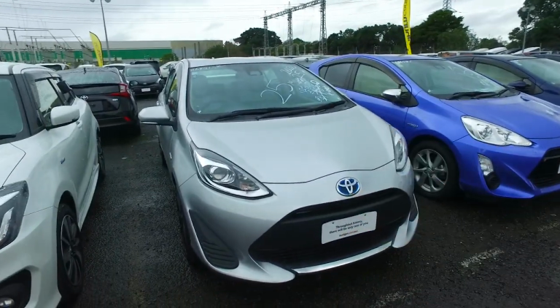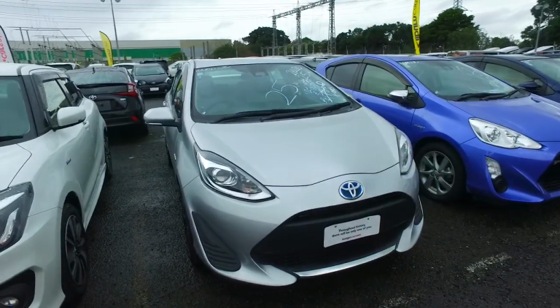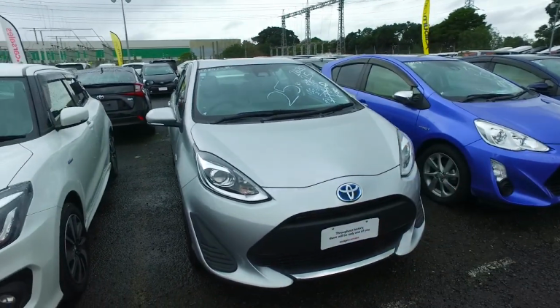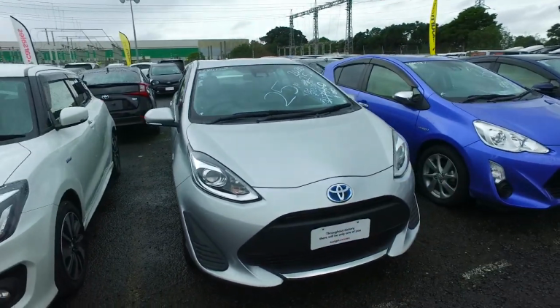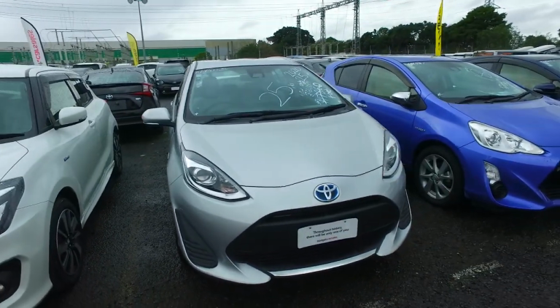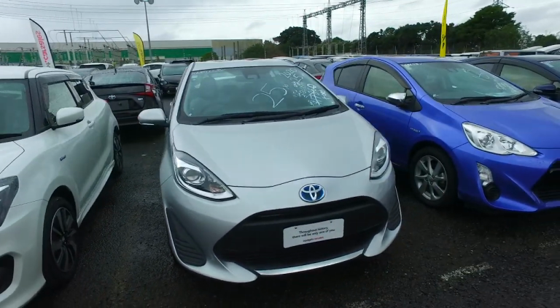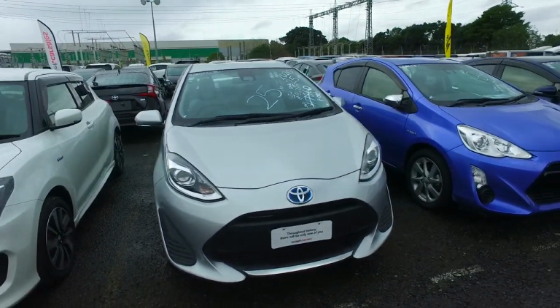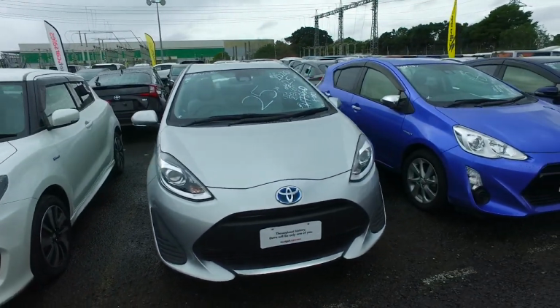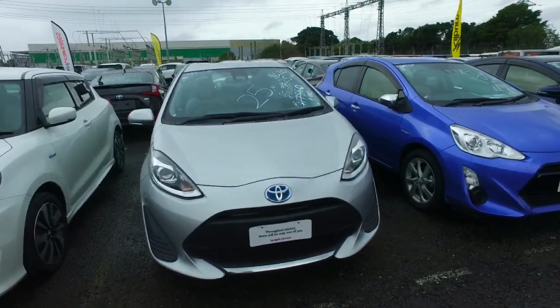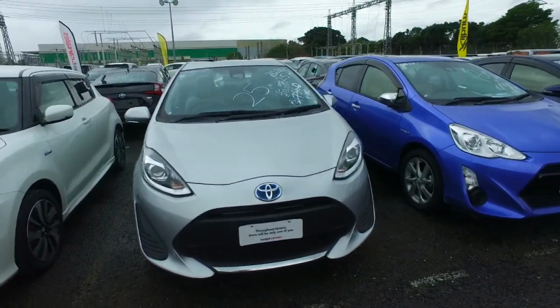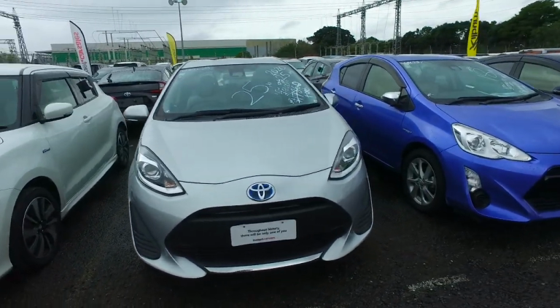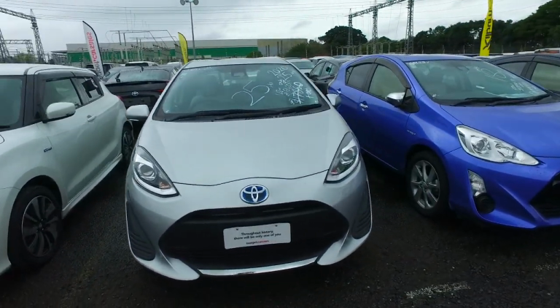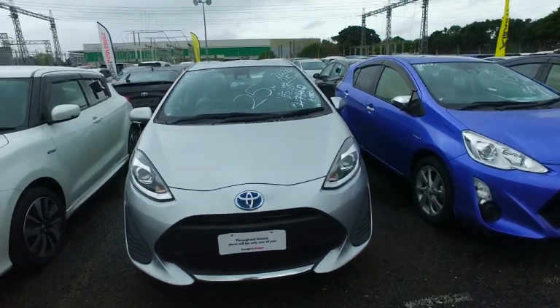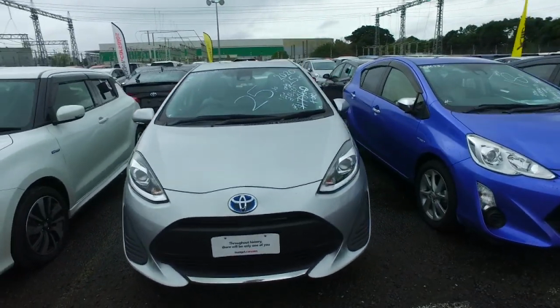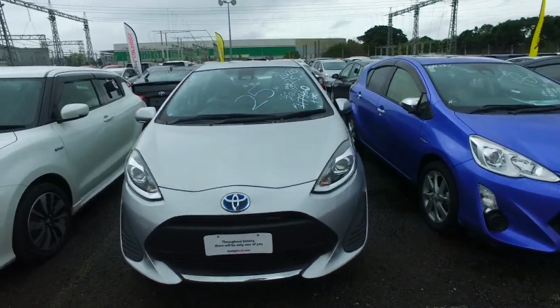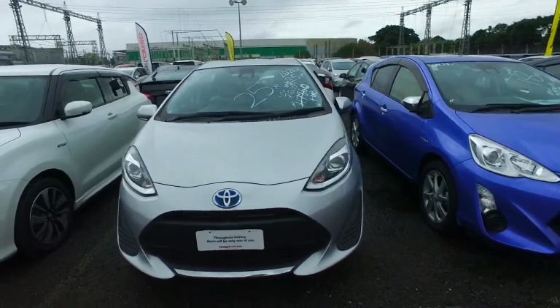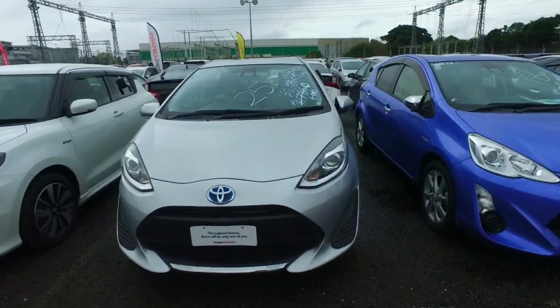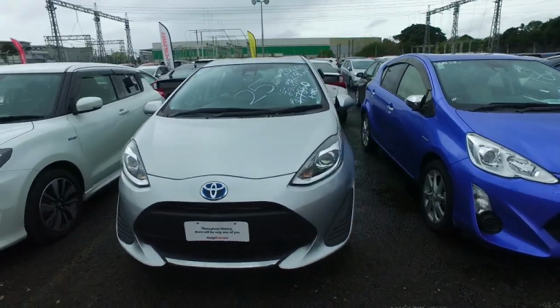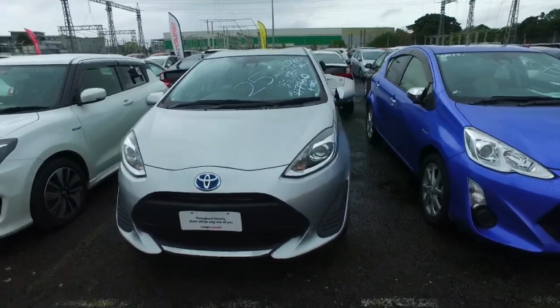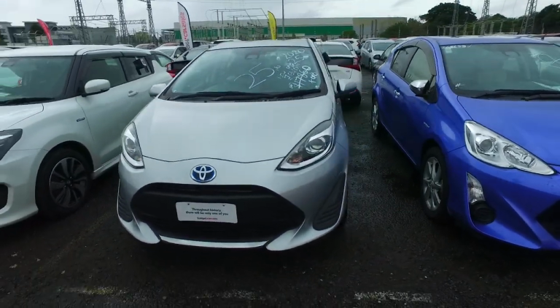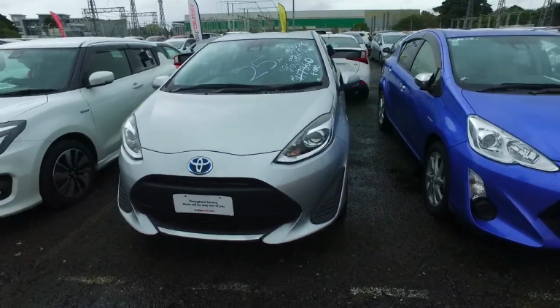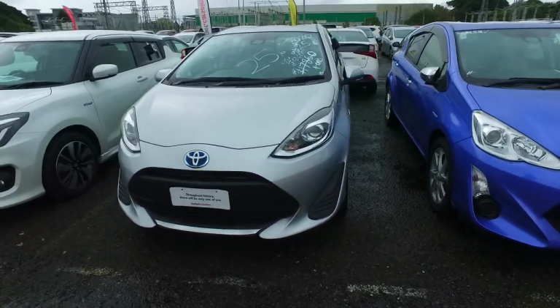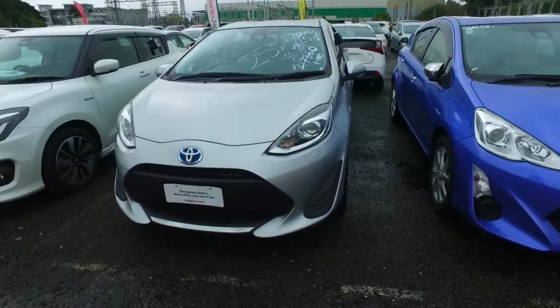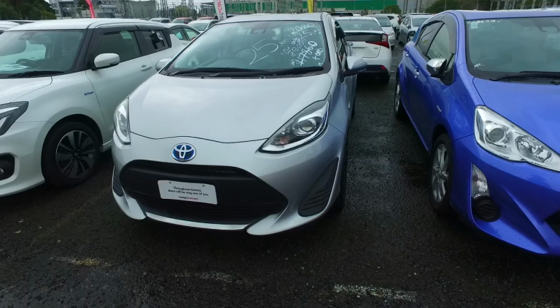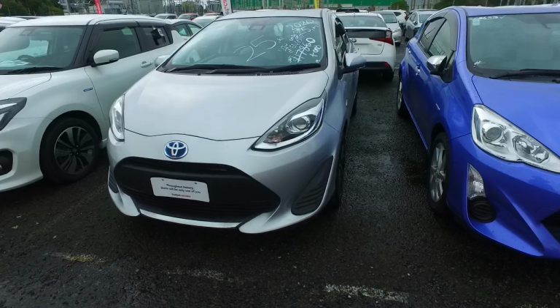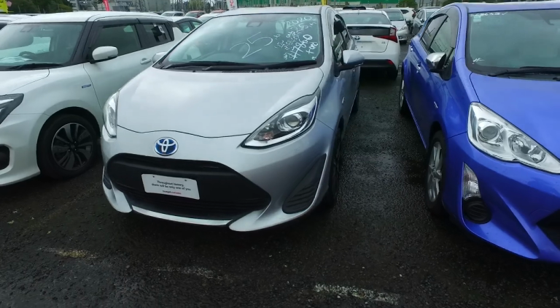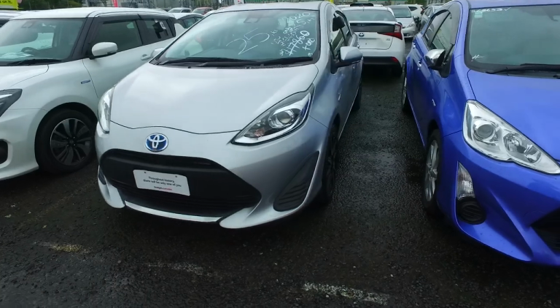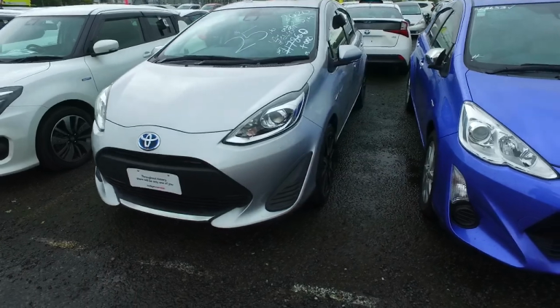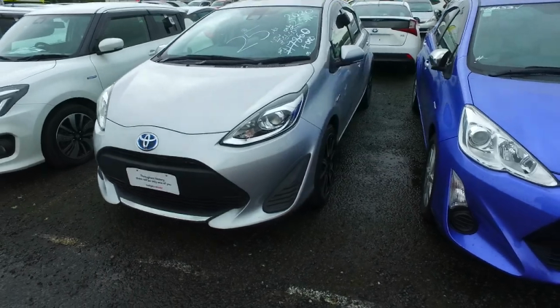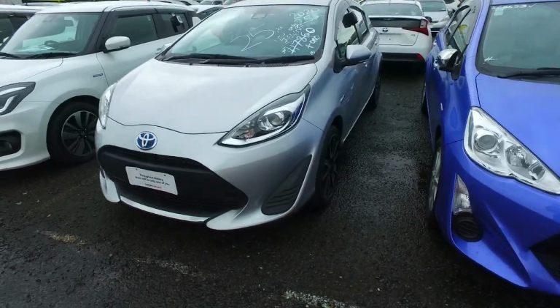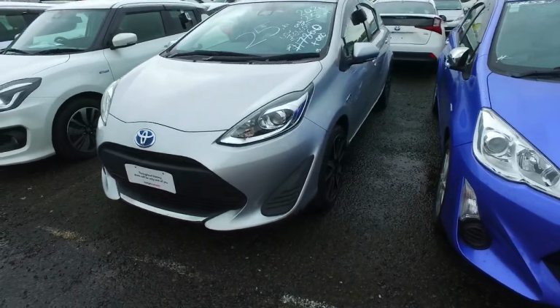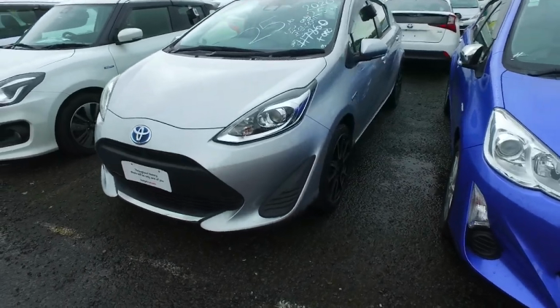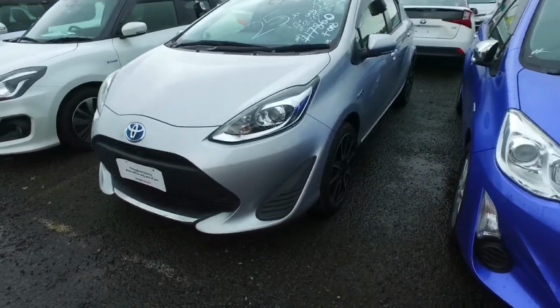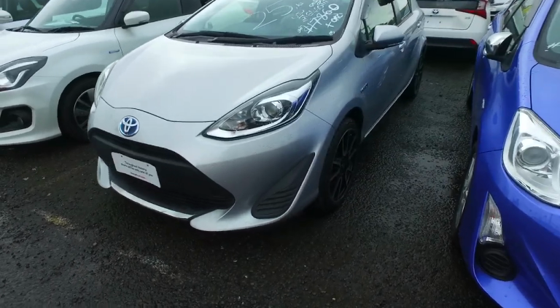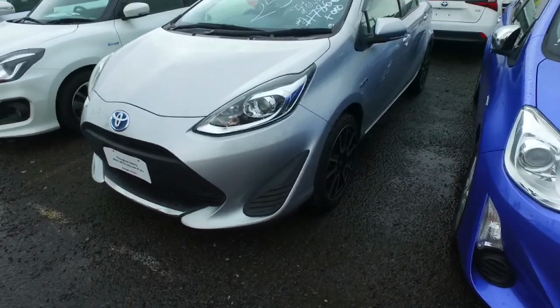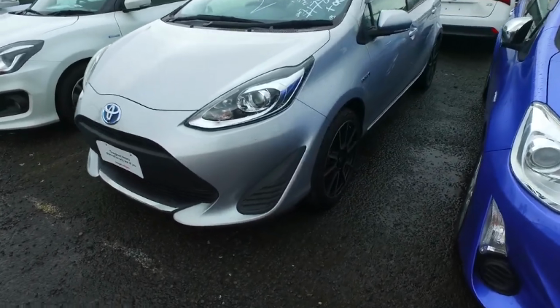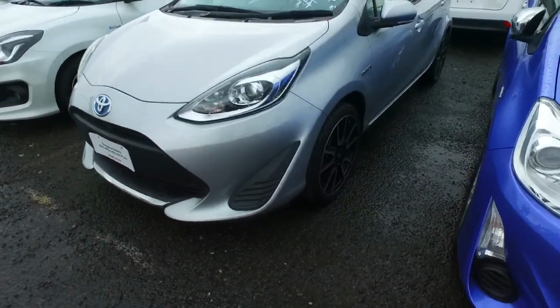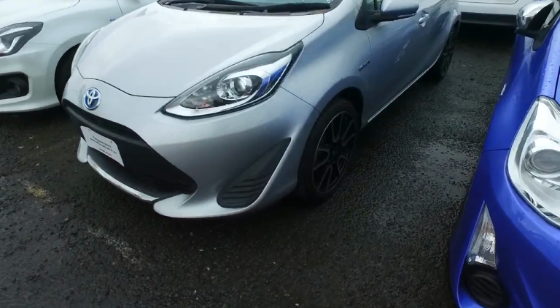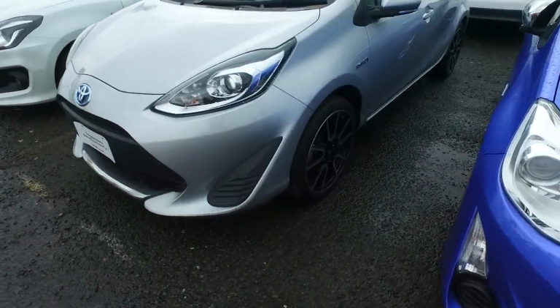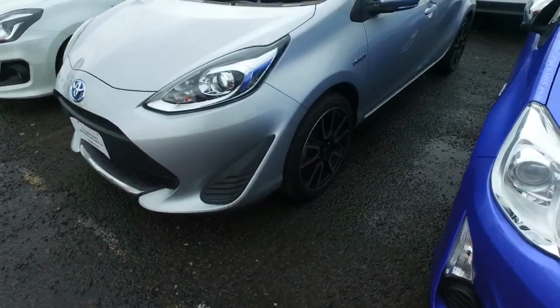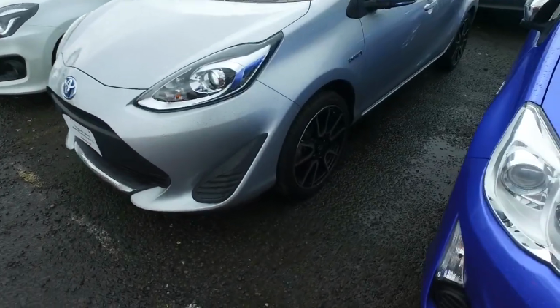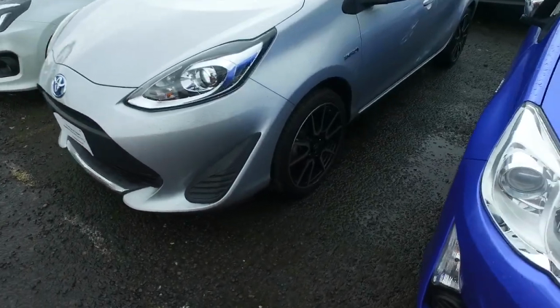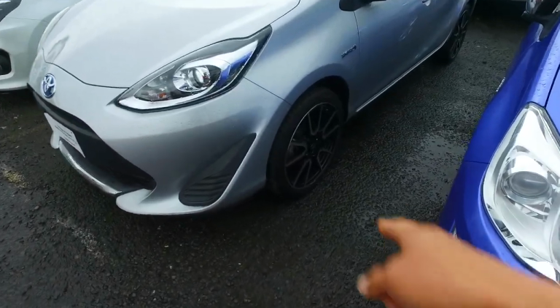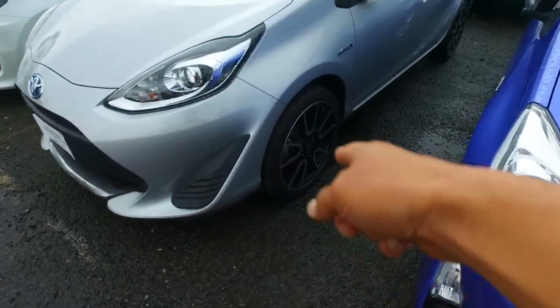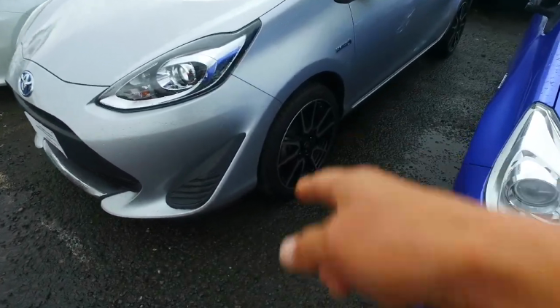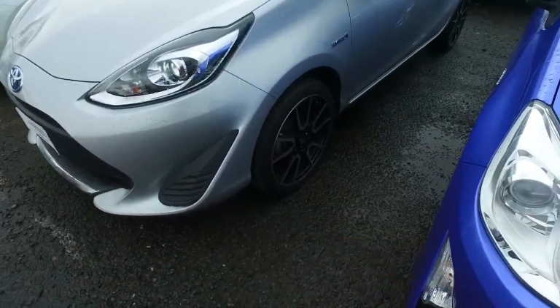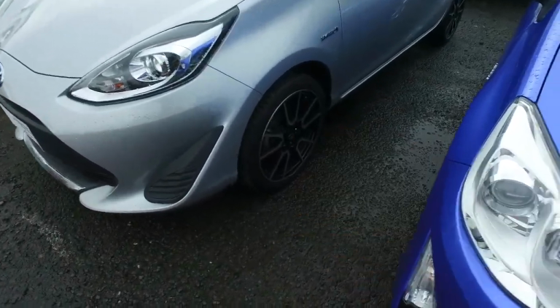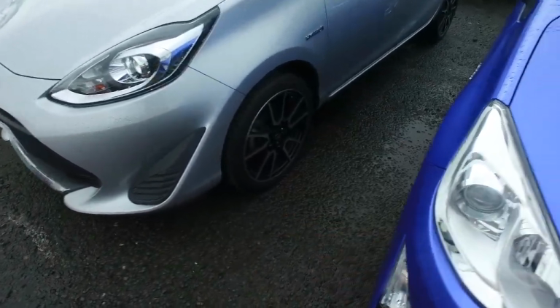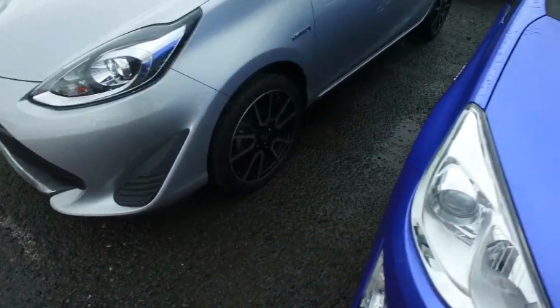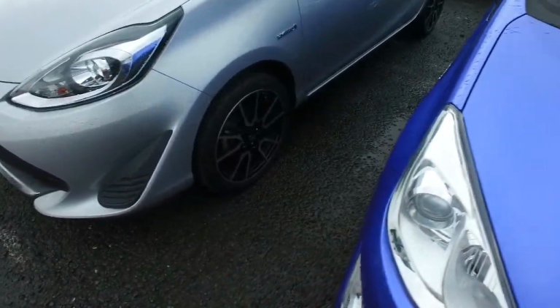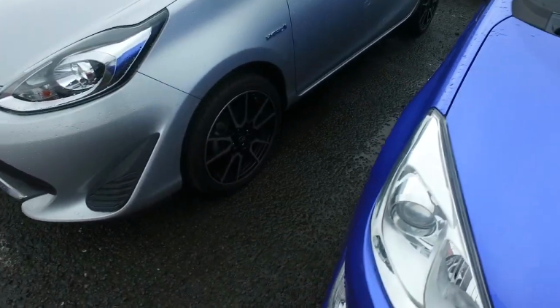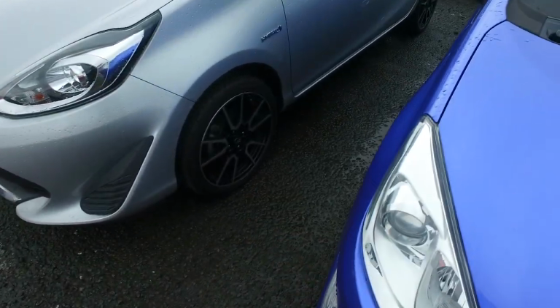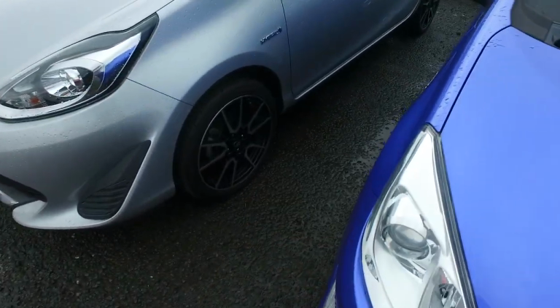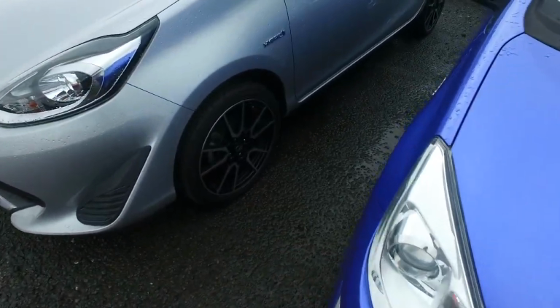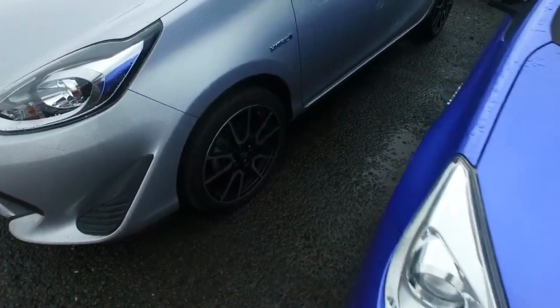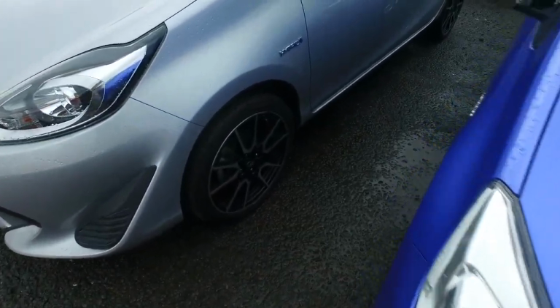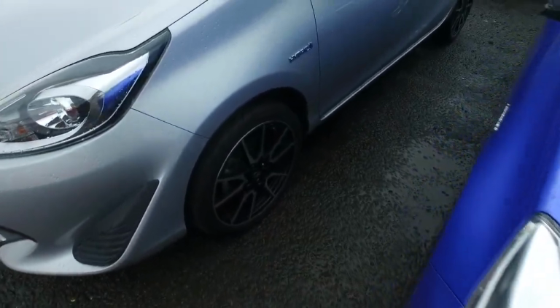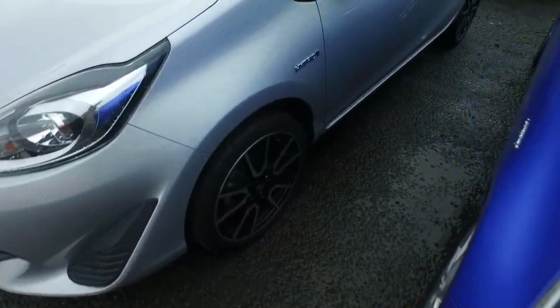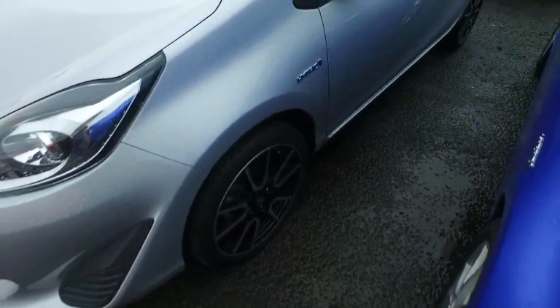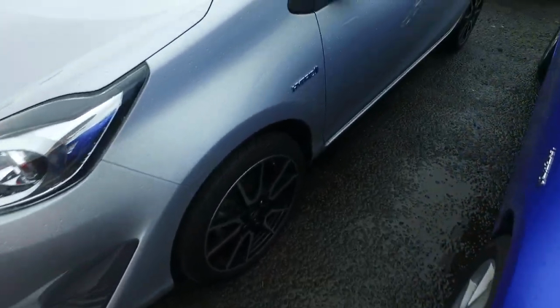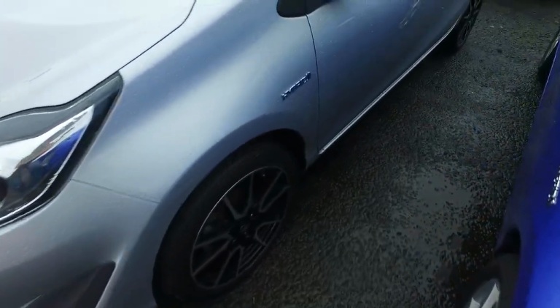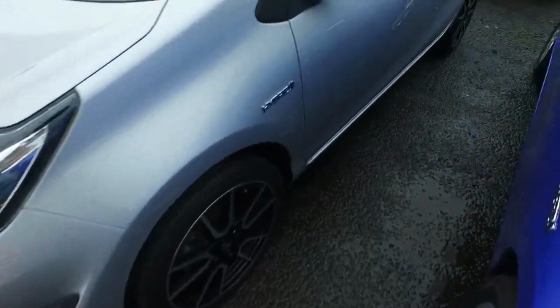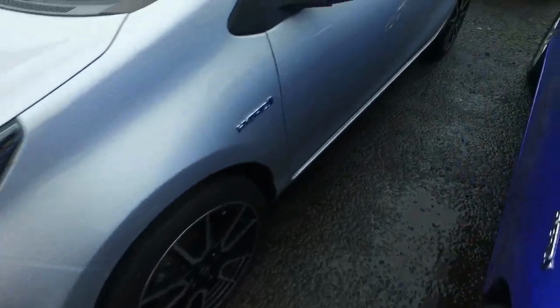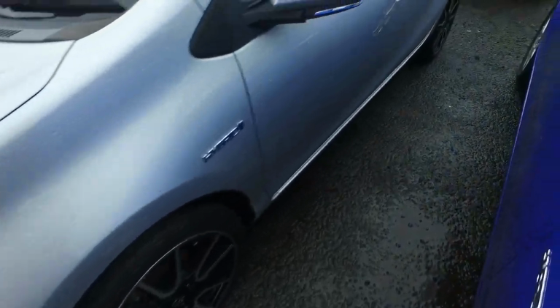This one here is the Gen 3, so the later model, 2020 year as well, with 25,000 Ks. You've got the GX wheels on all four corners as well.